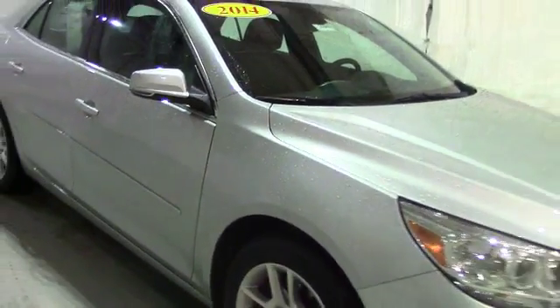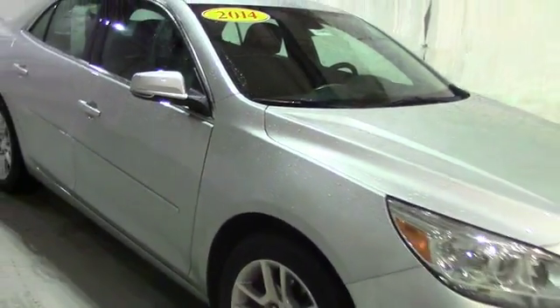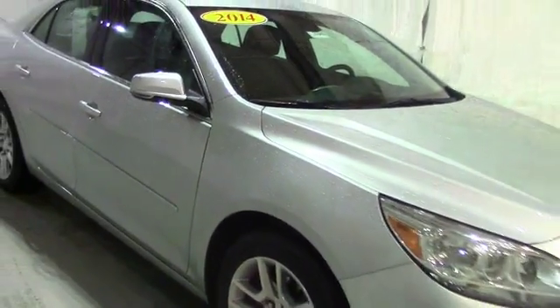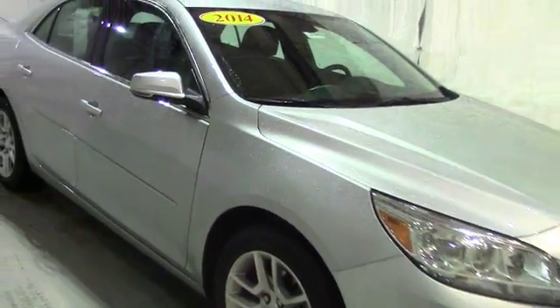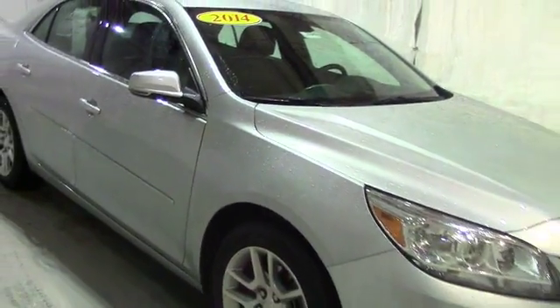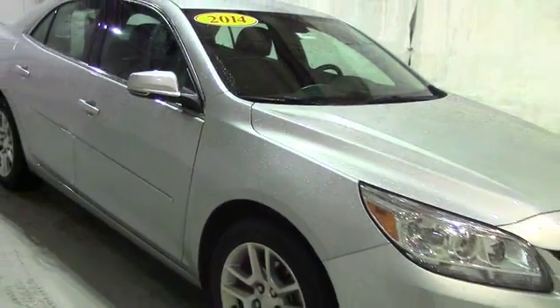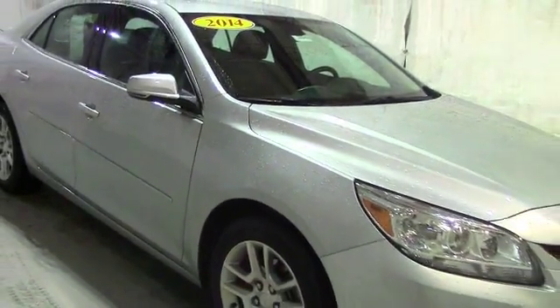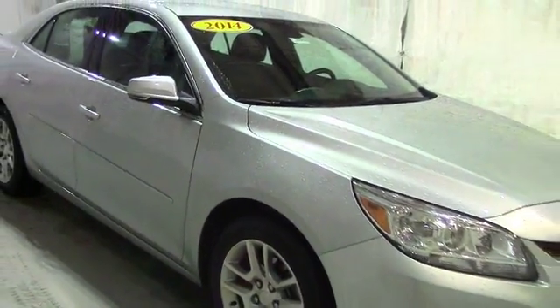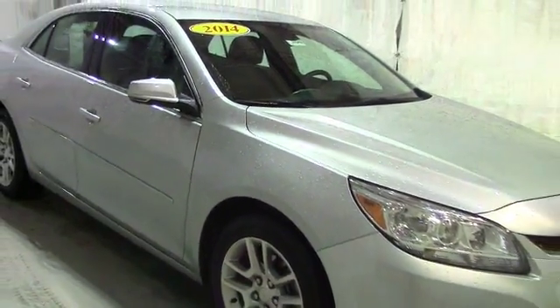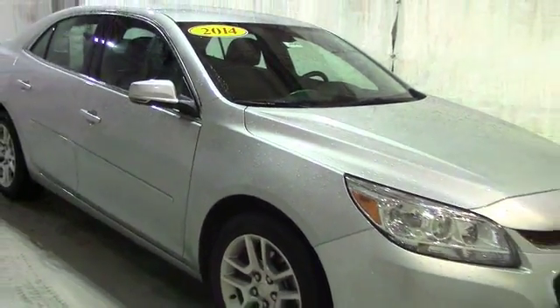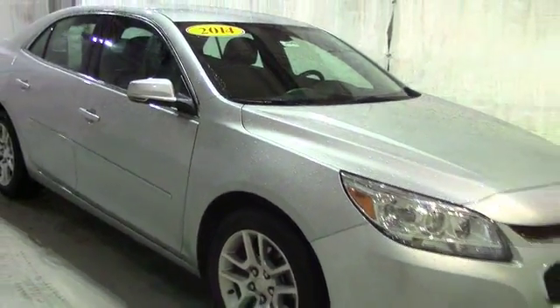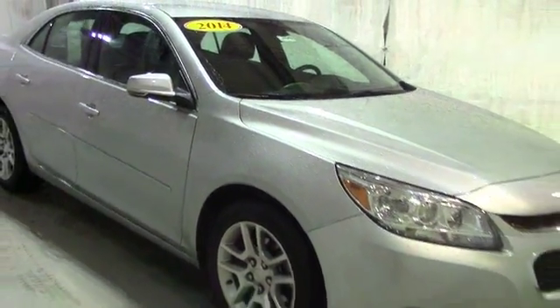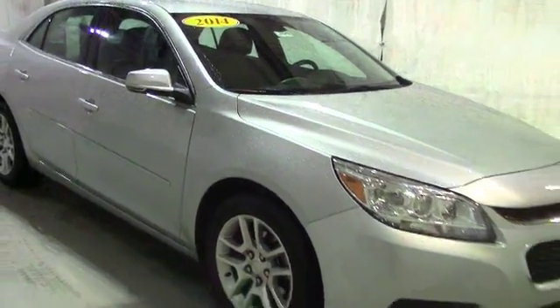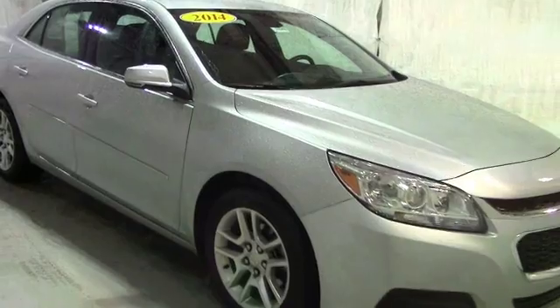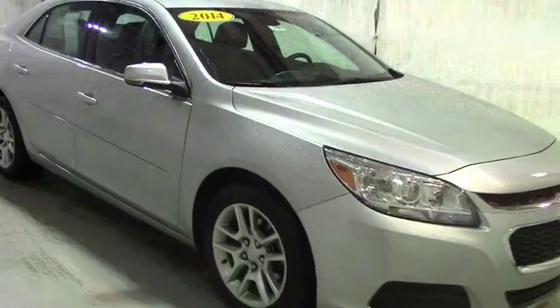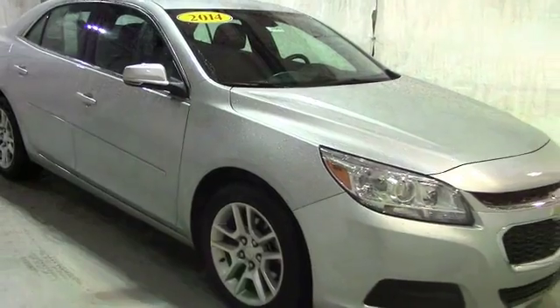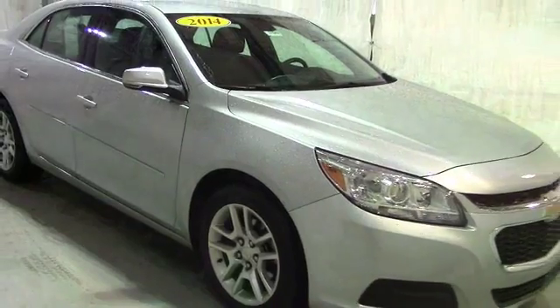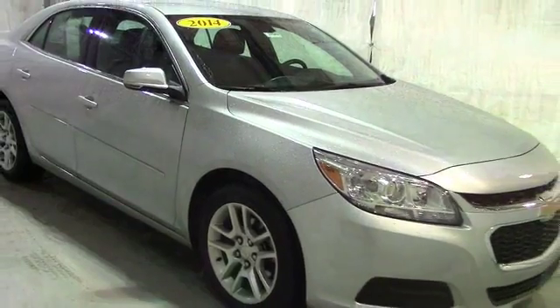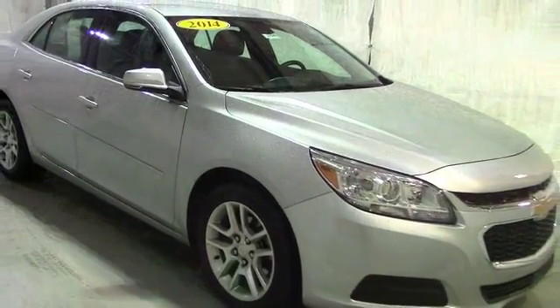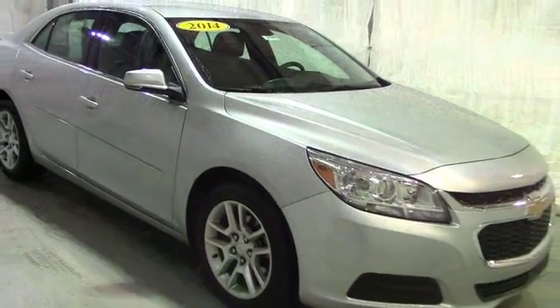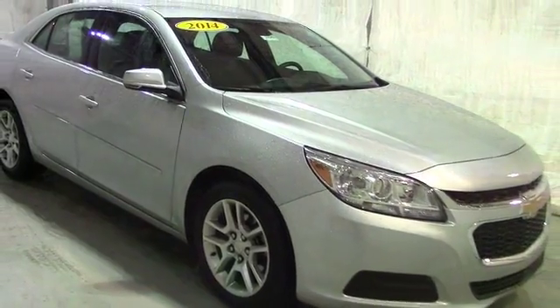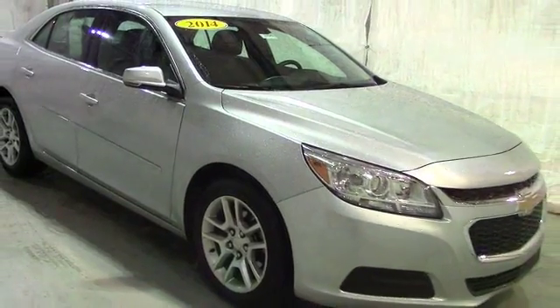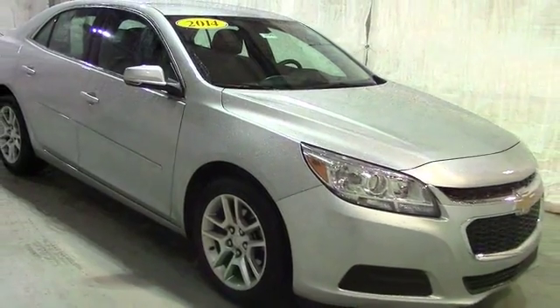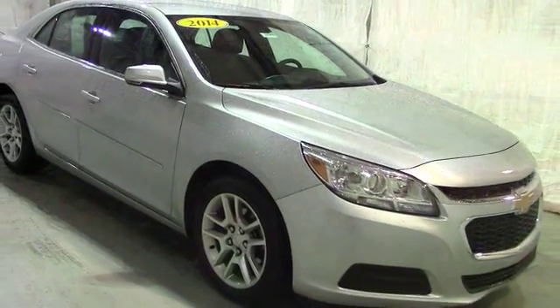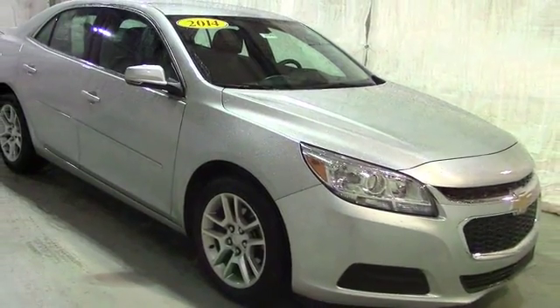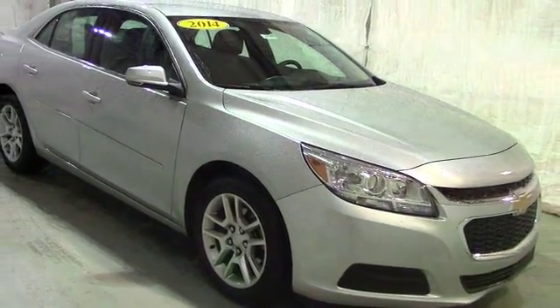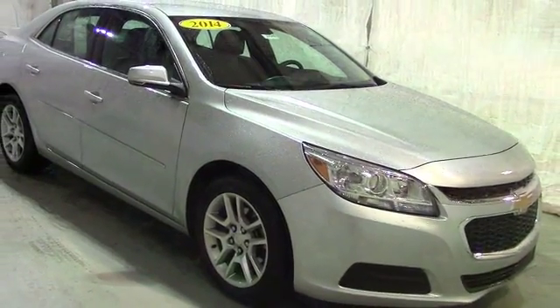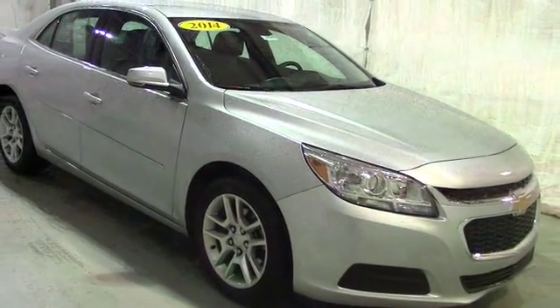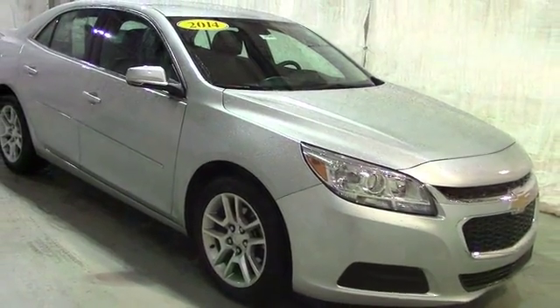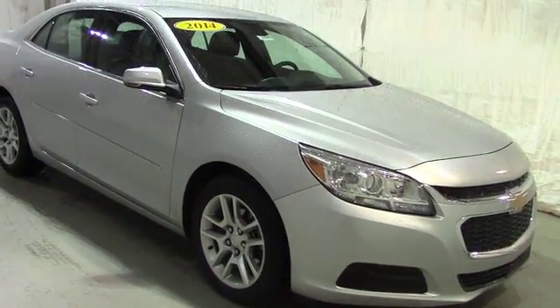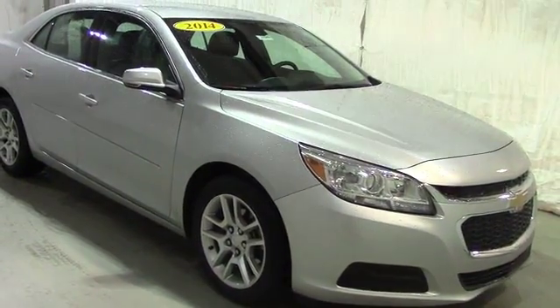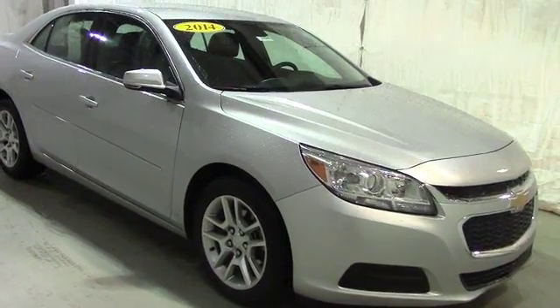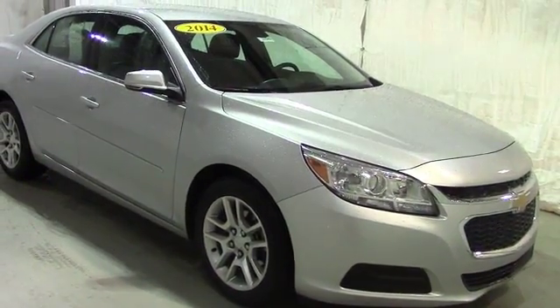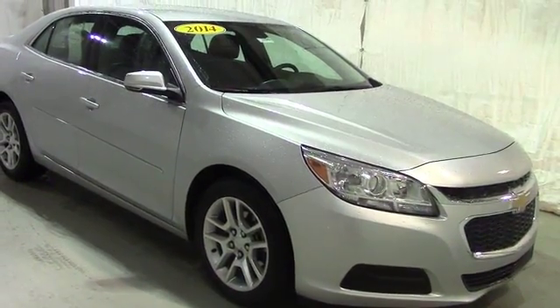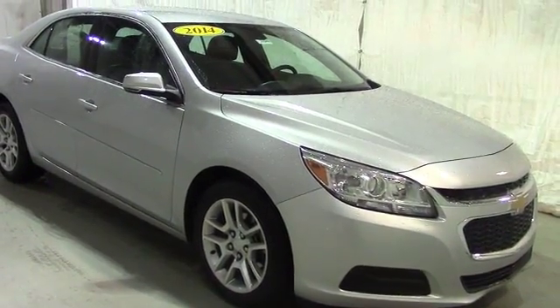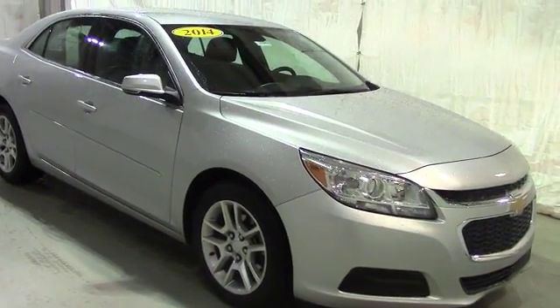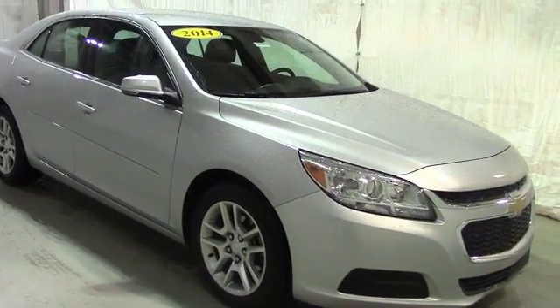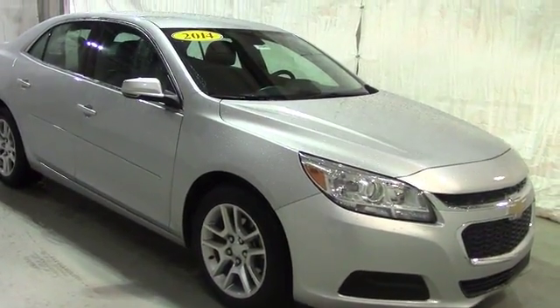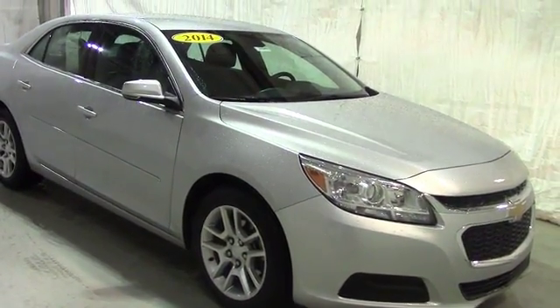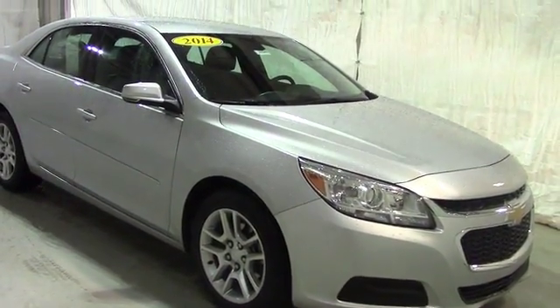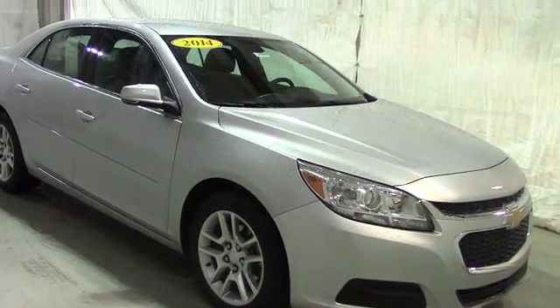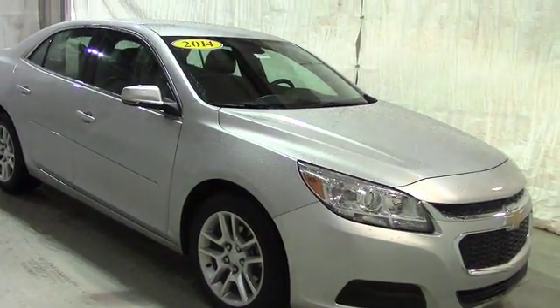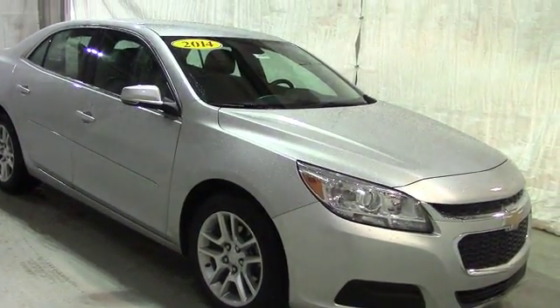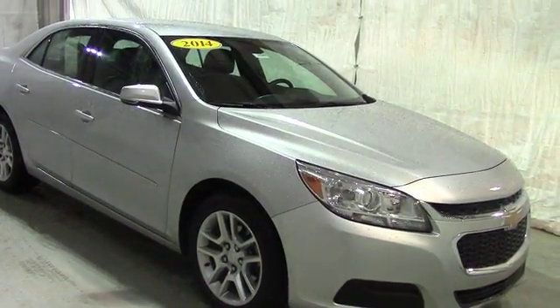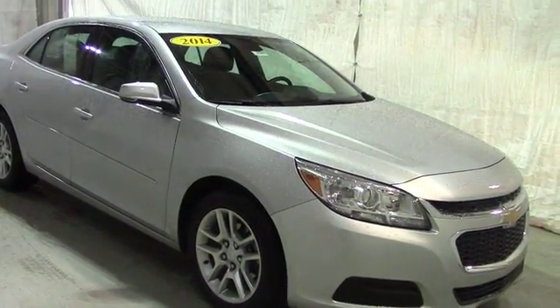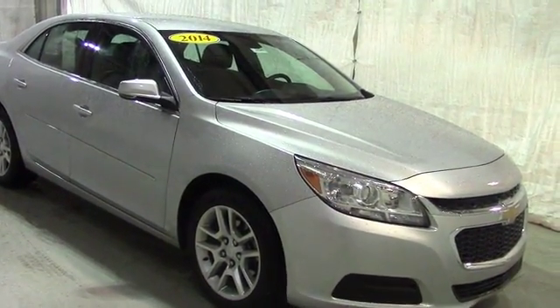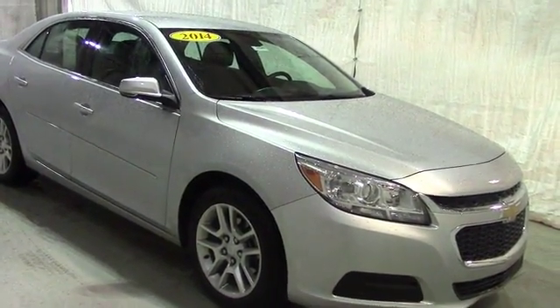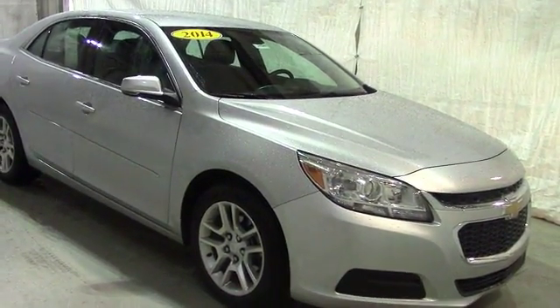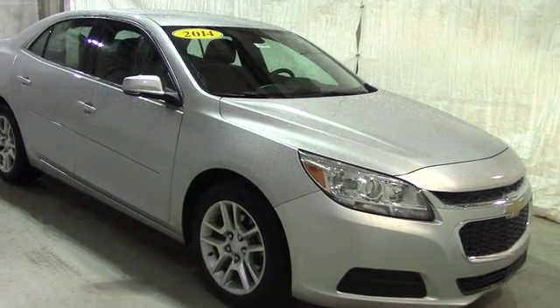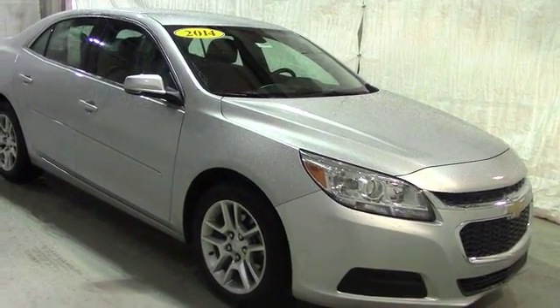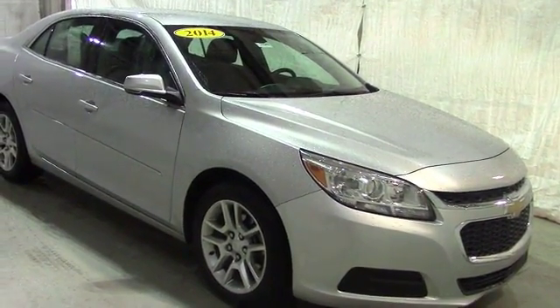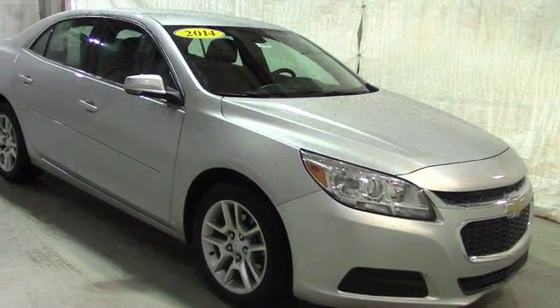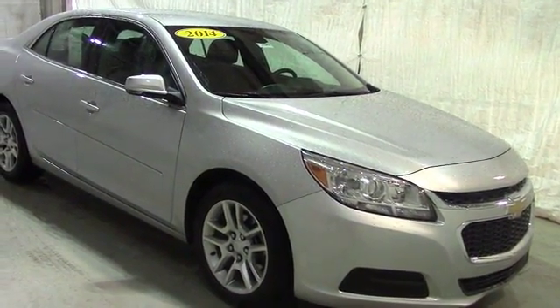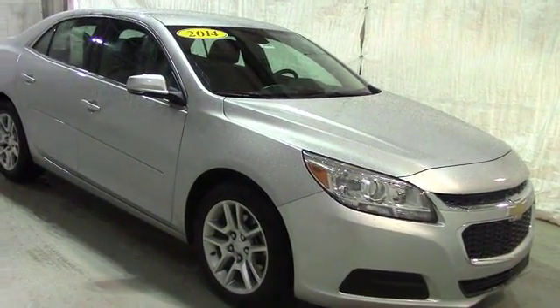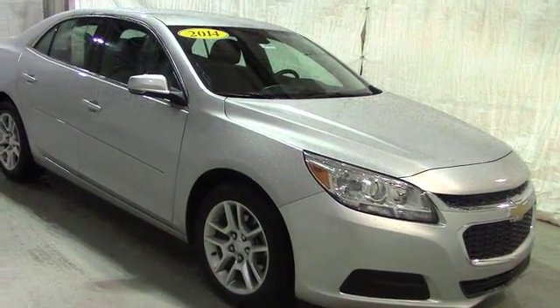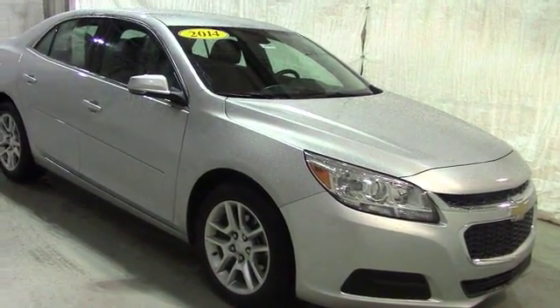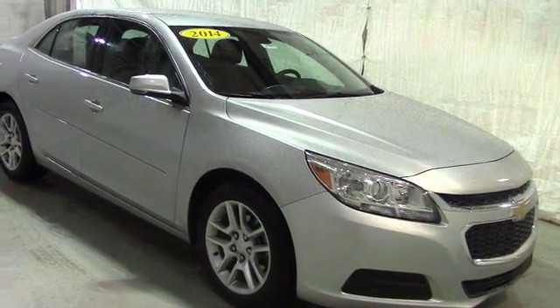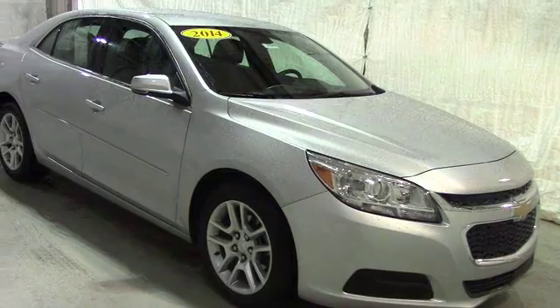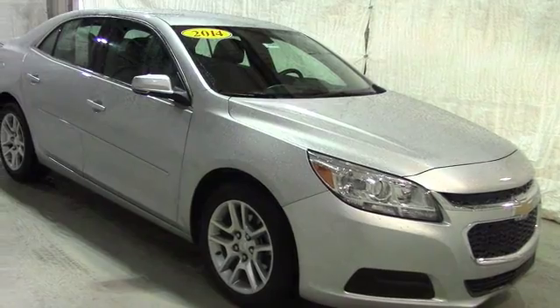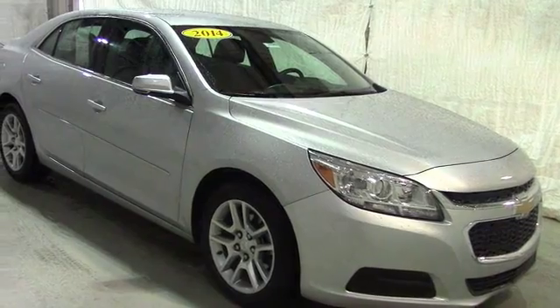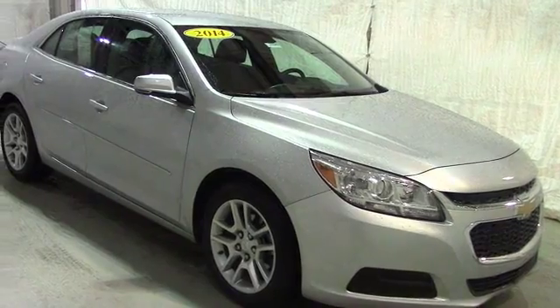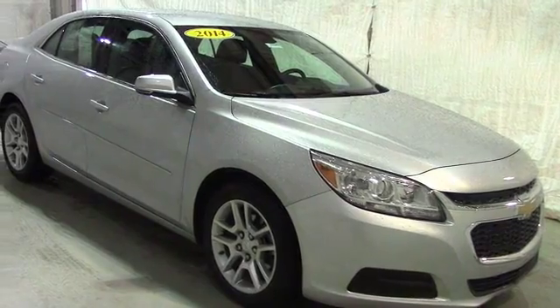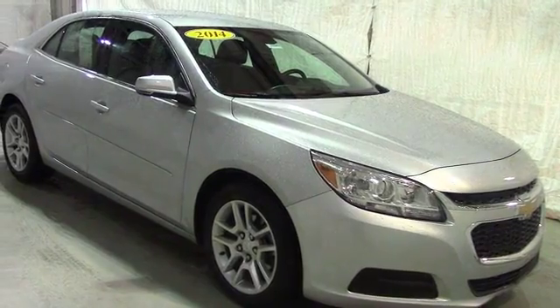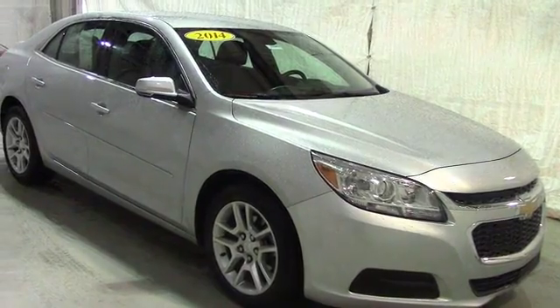Once again, this has been a video tour of a 2014 Chevy Malibu. If you guys have any questions or comments, please contact us at Schaefer Chevy. As always, thank you for watching, and have a great day.